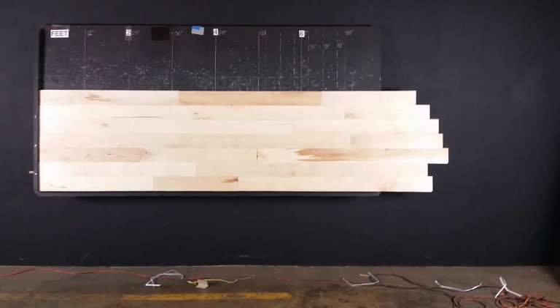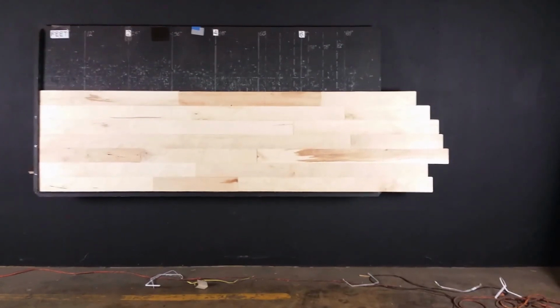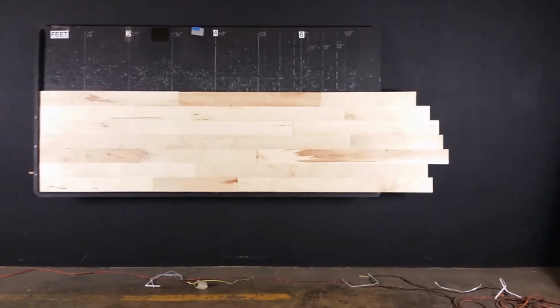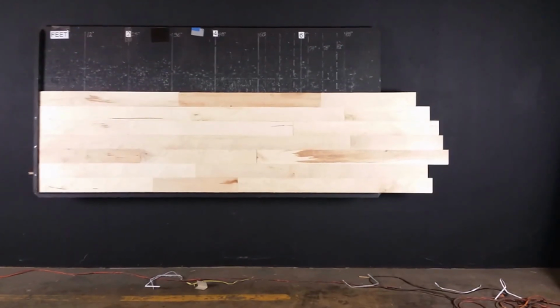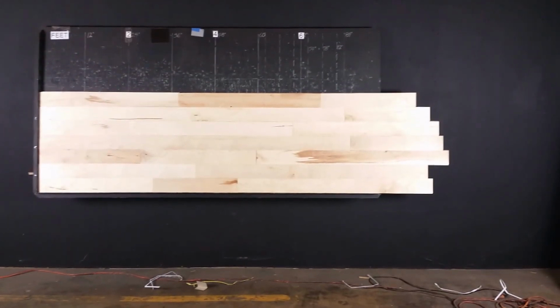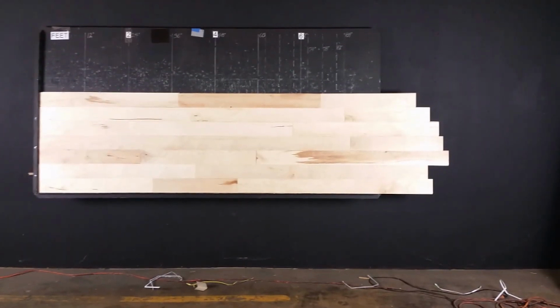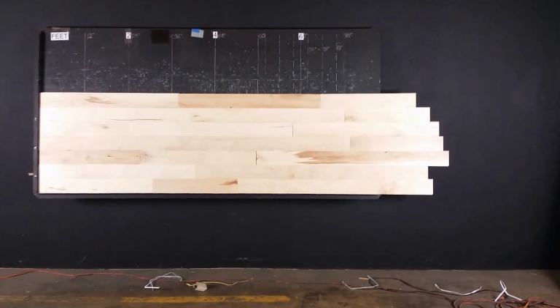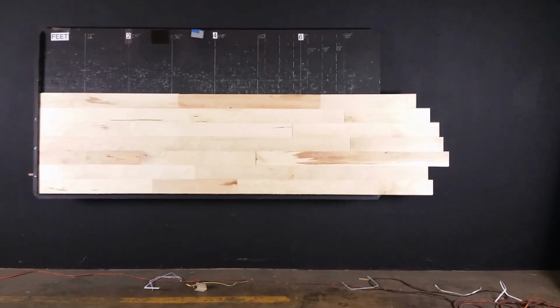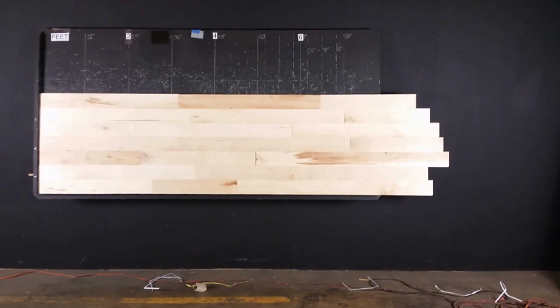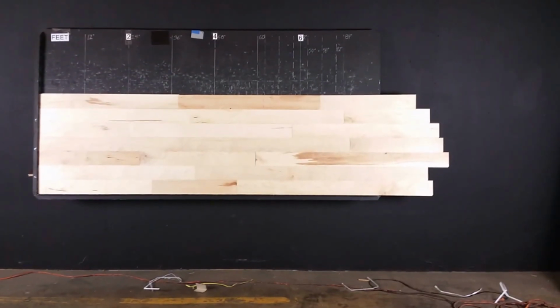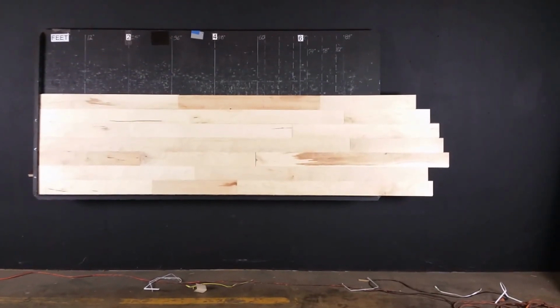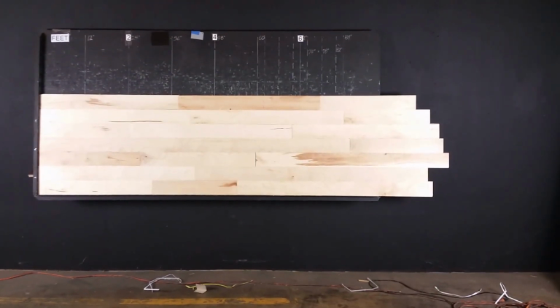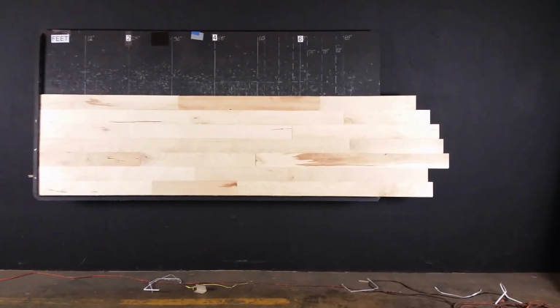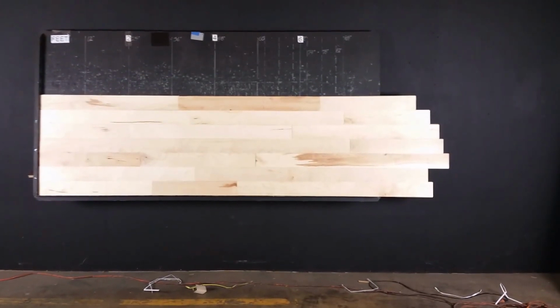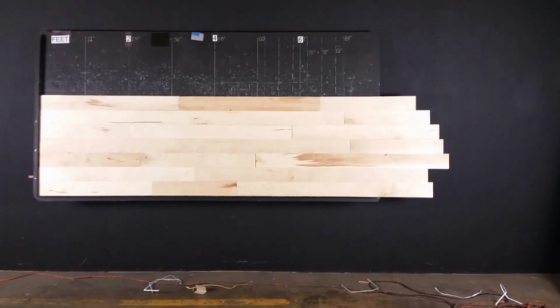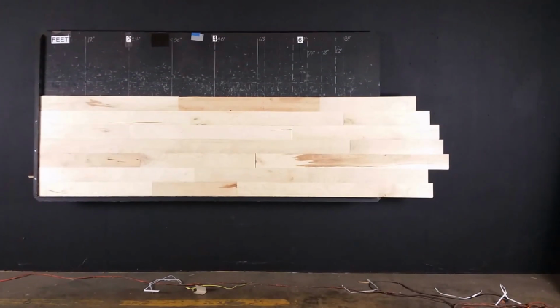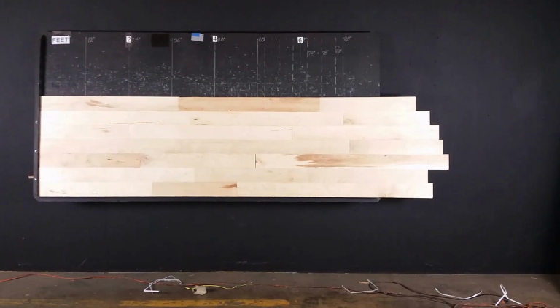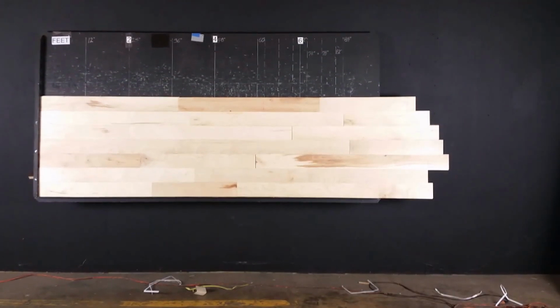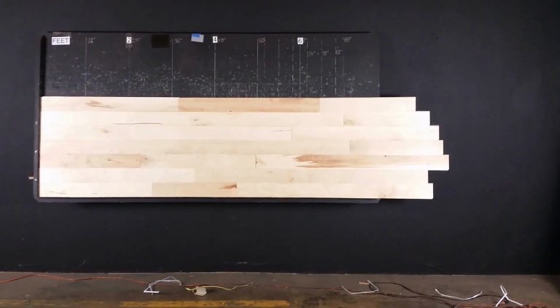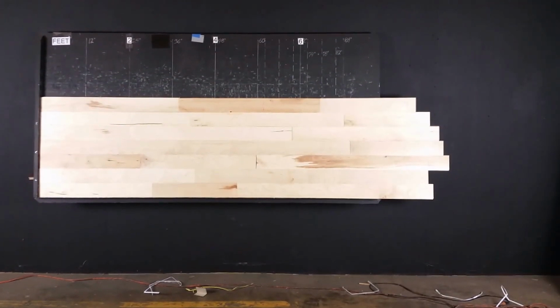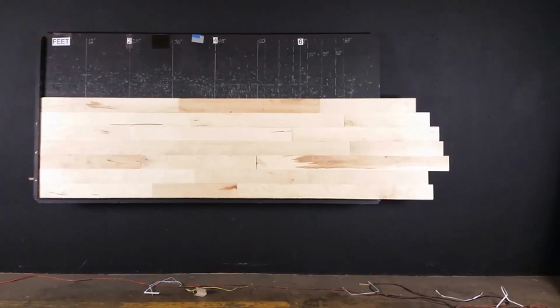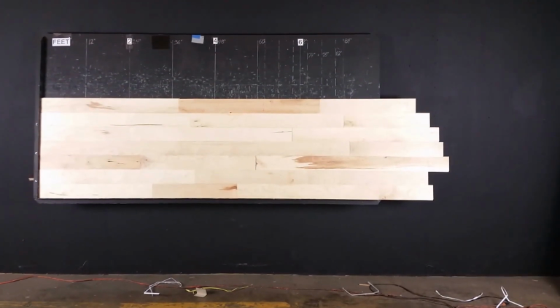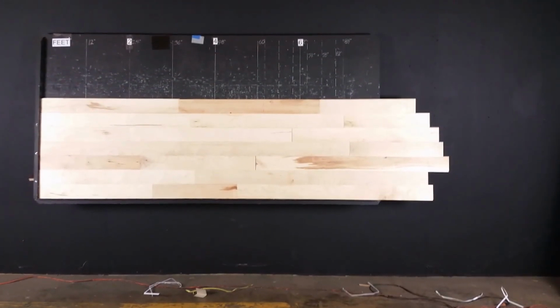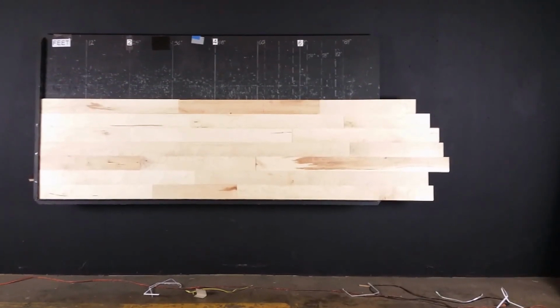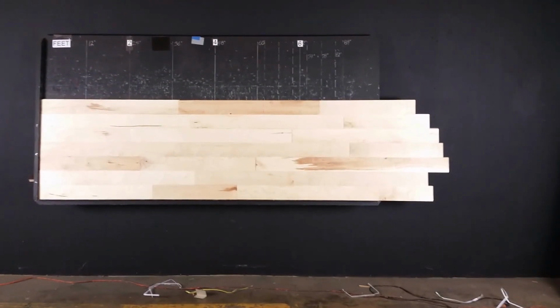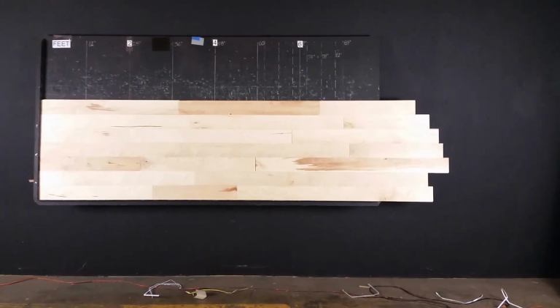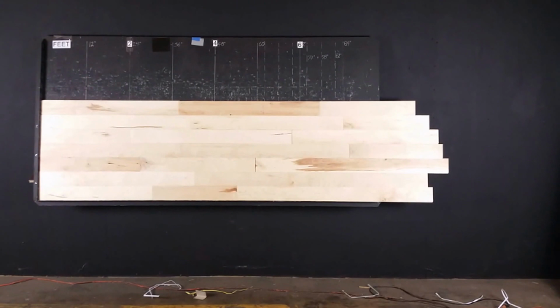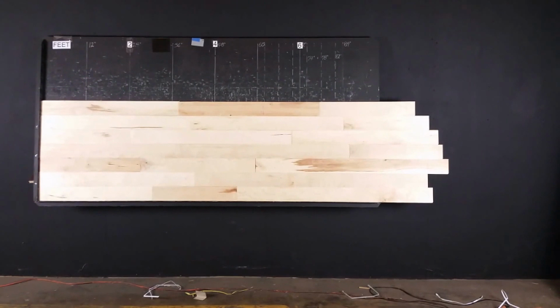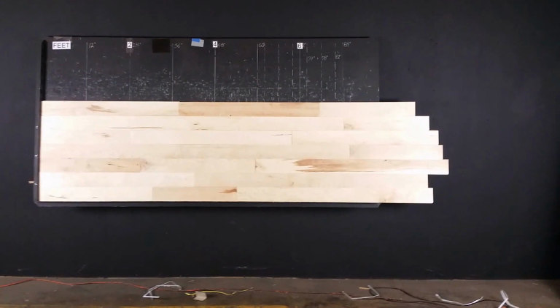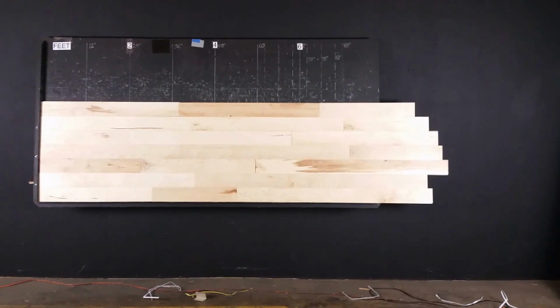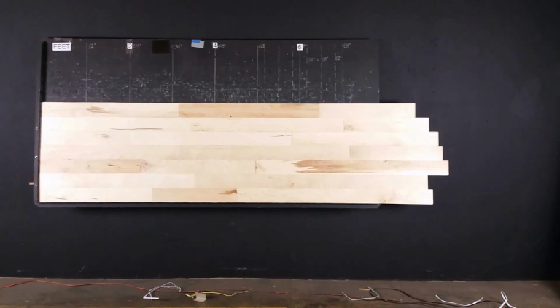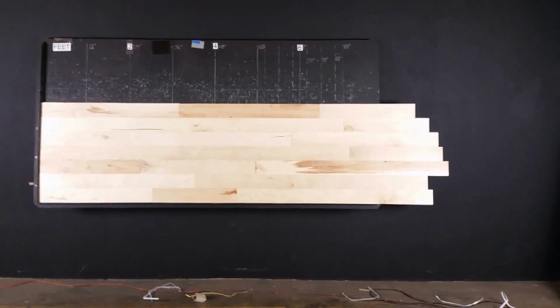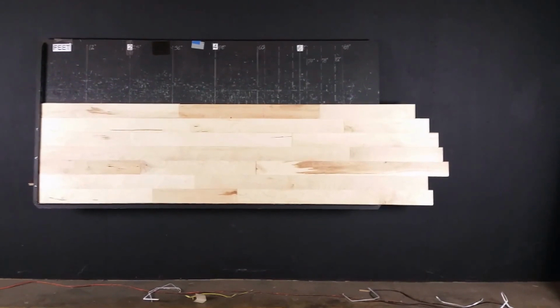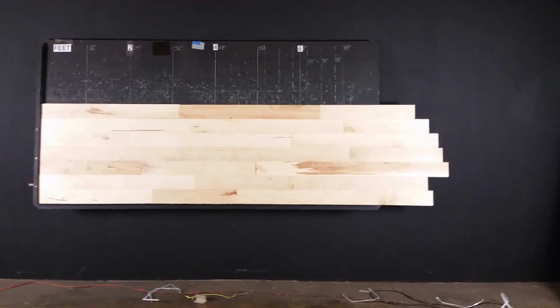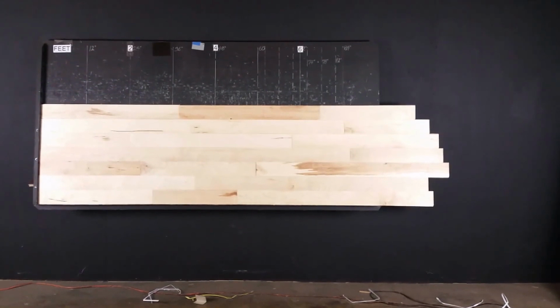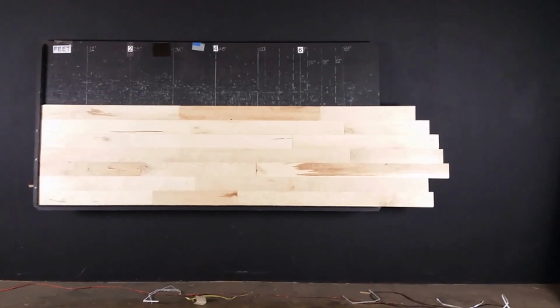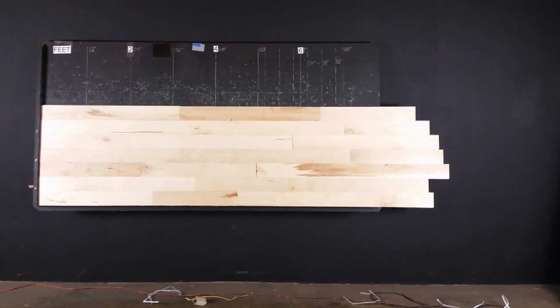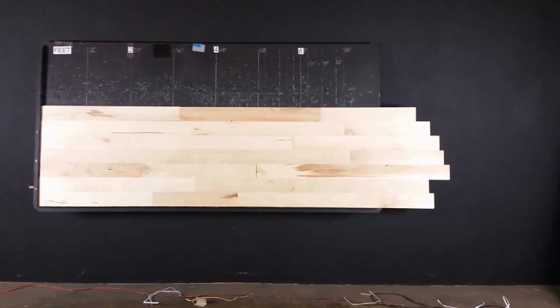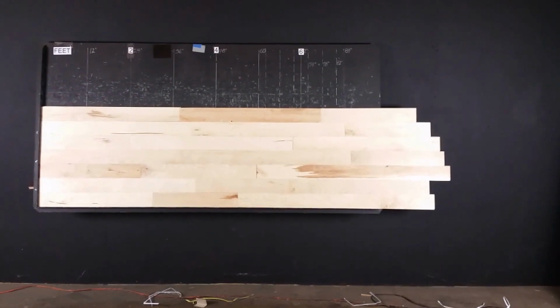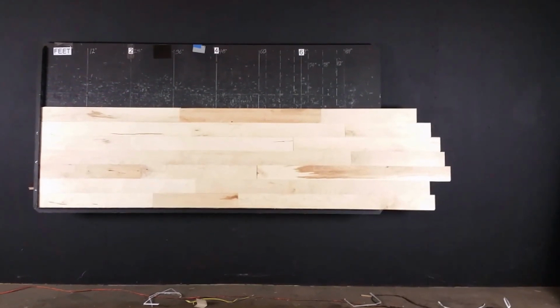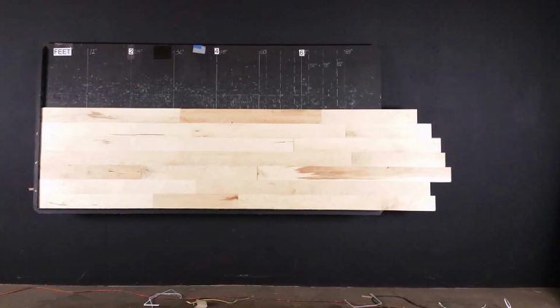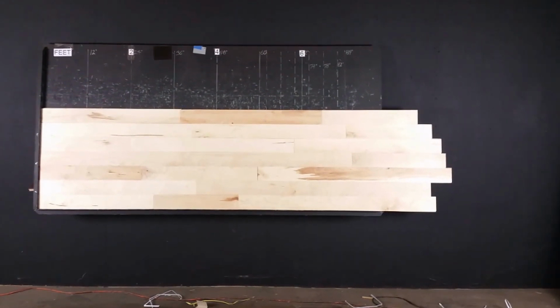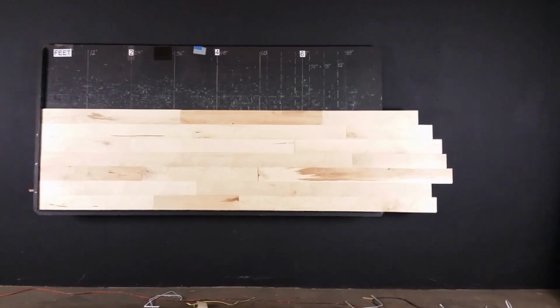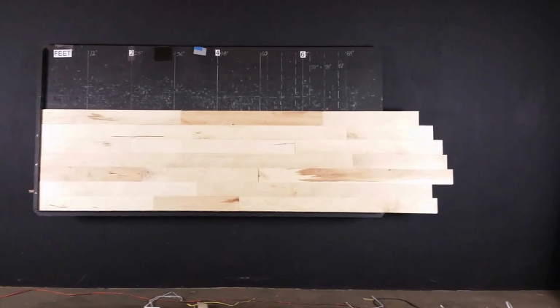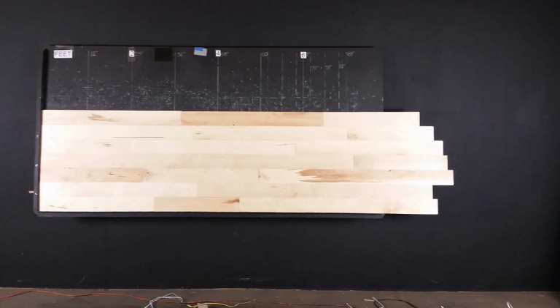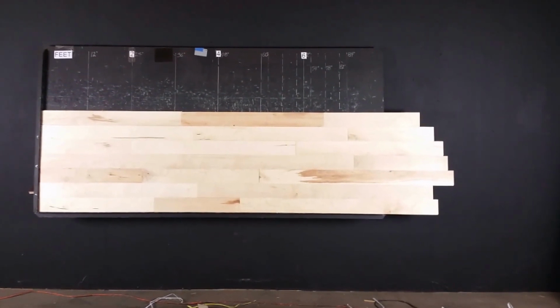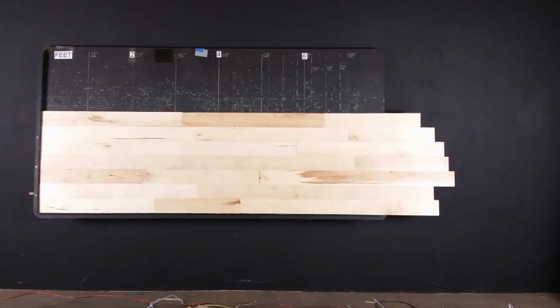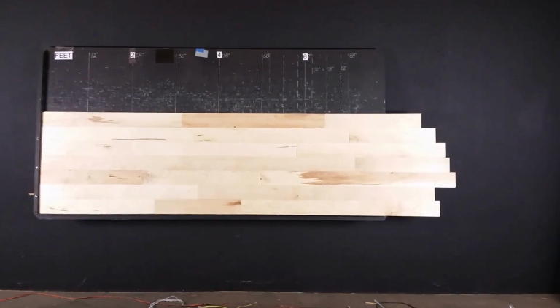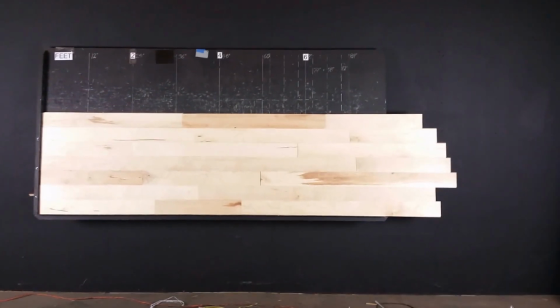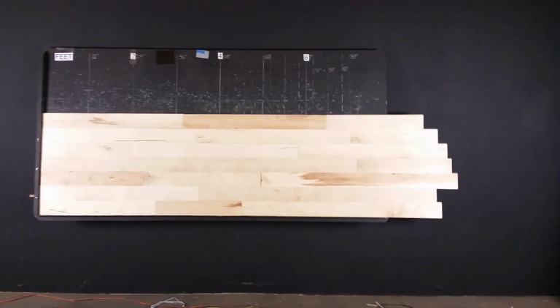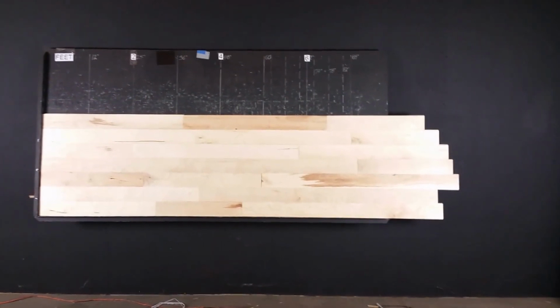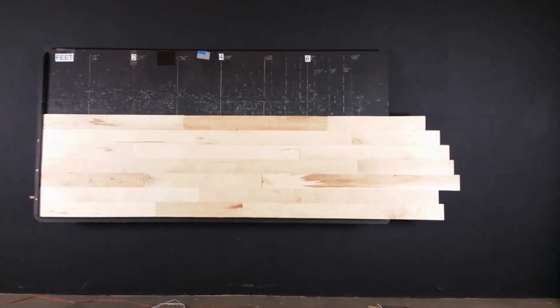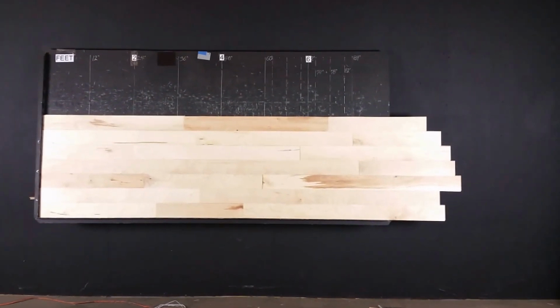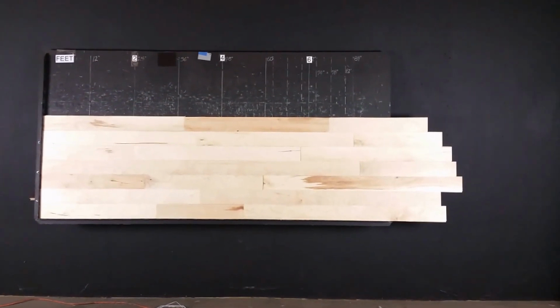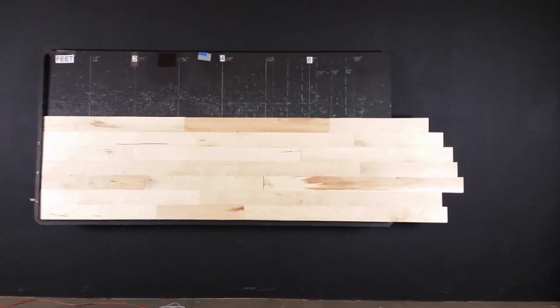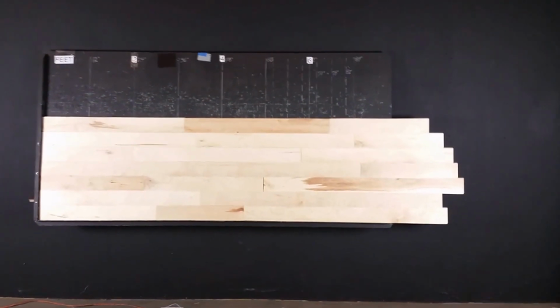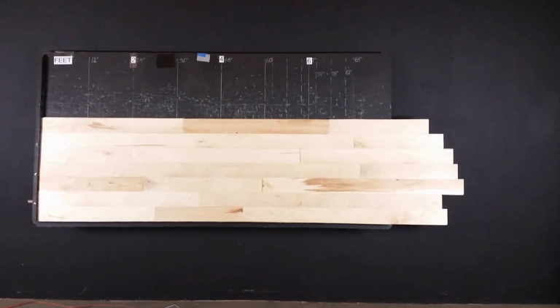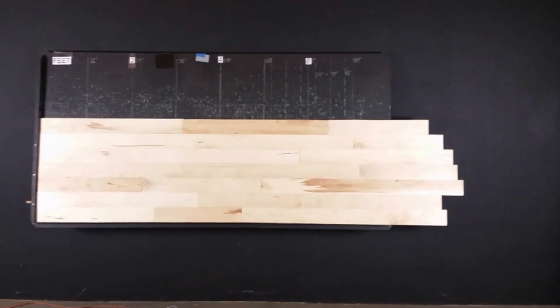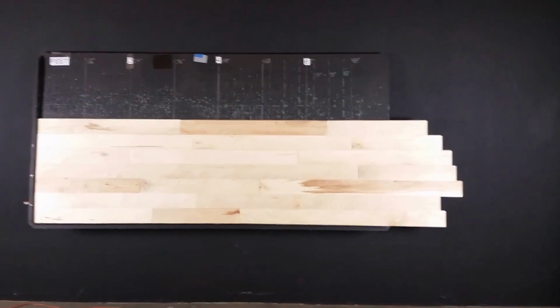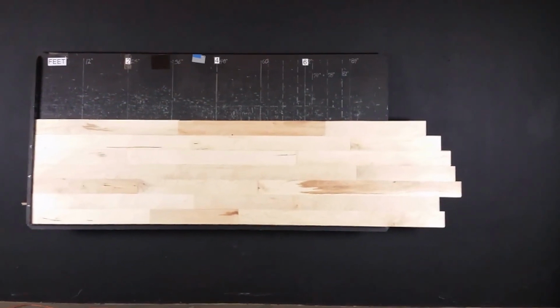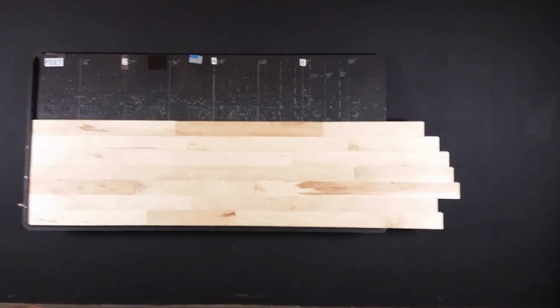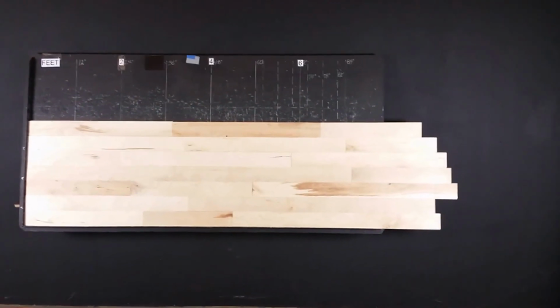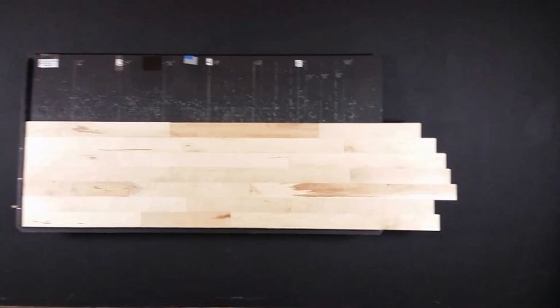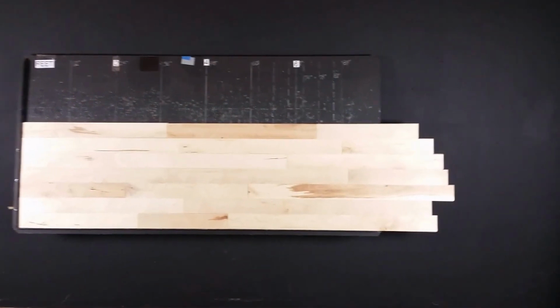Hardwoods for Lust, thanks for watching. We're looking at a 4 inch by 3 quarter inch unfinished hard maple. This is a Euro character grade.